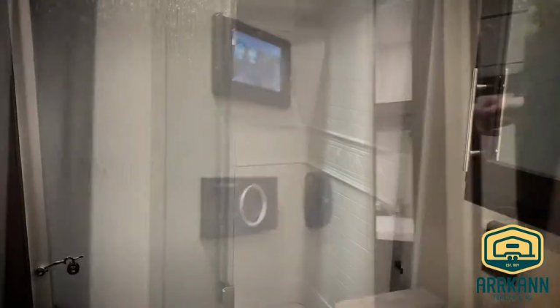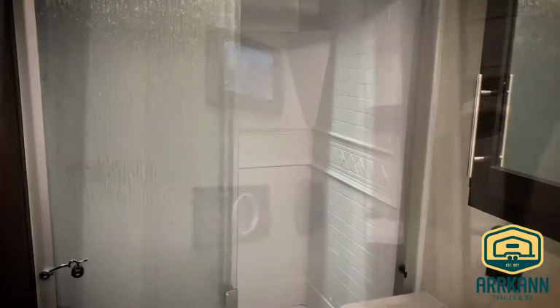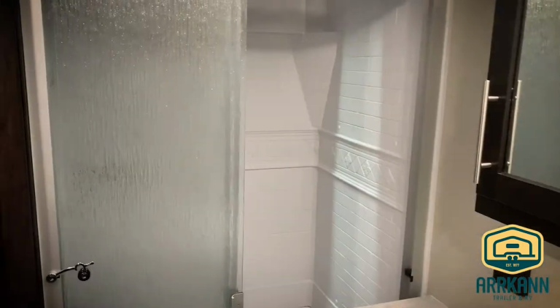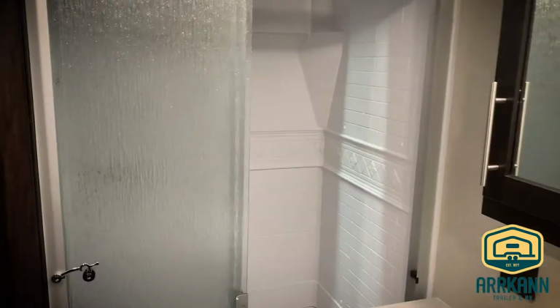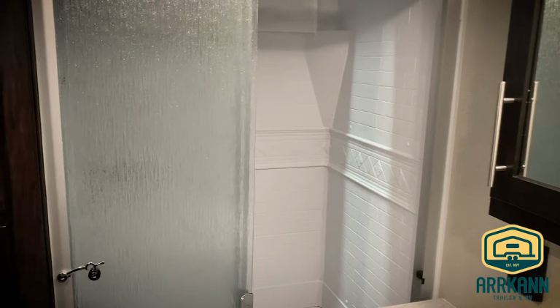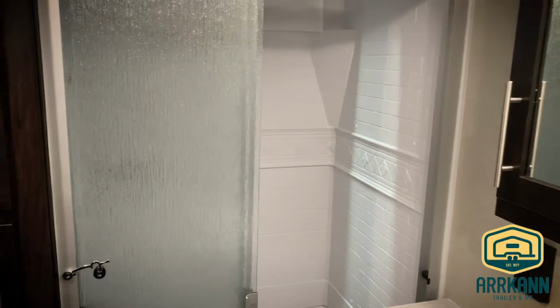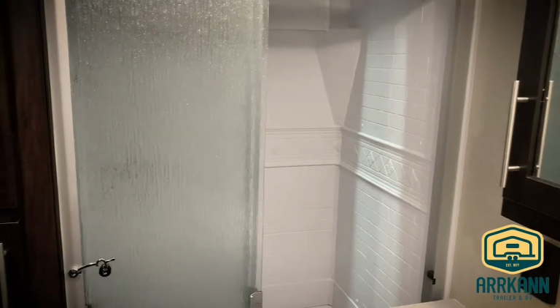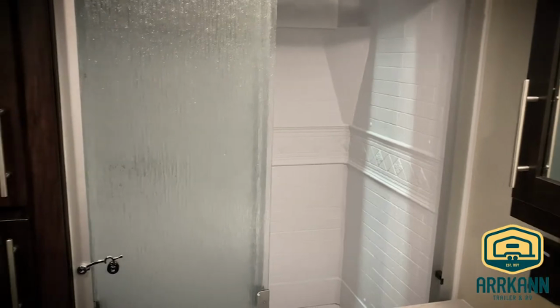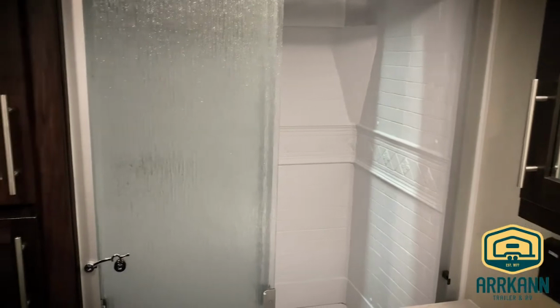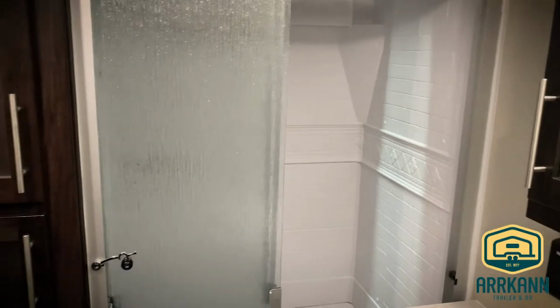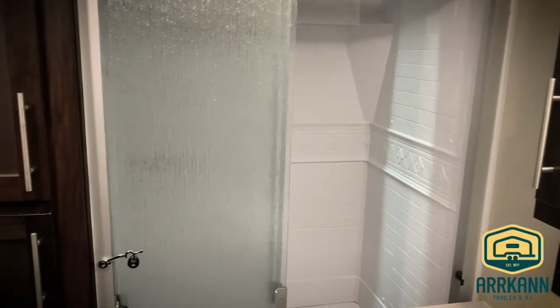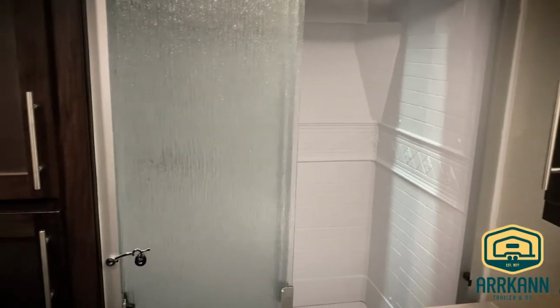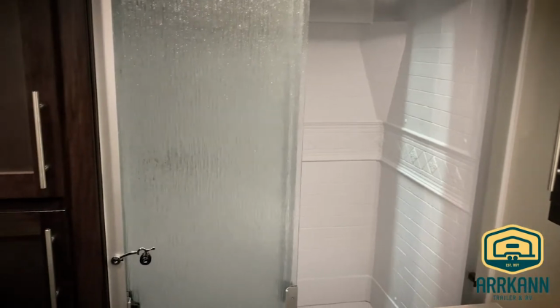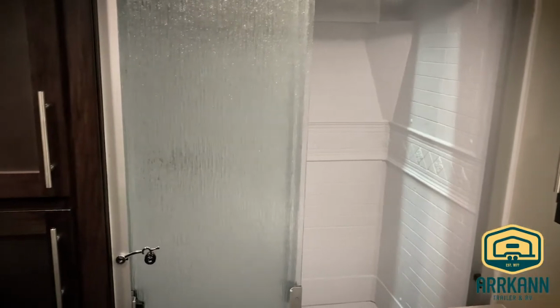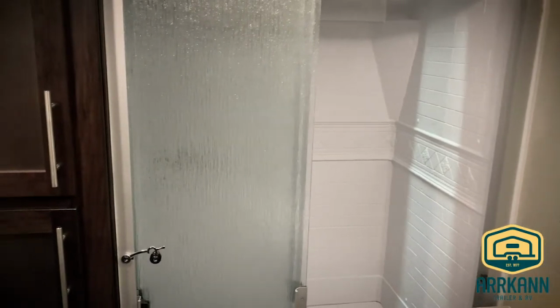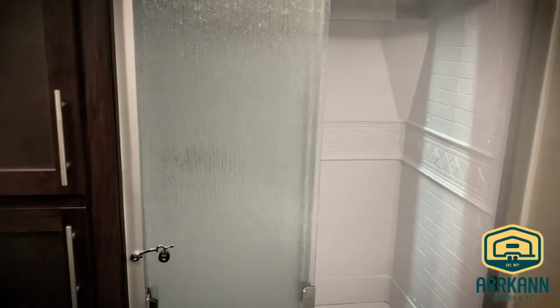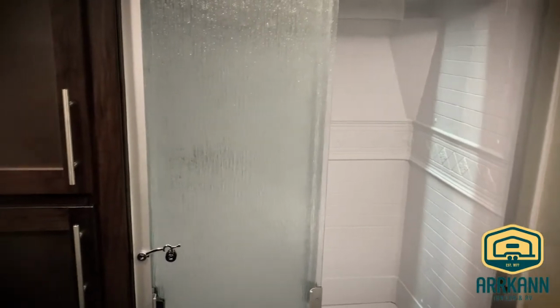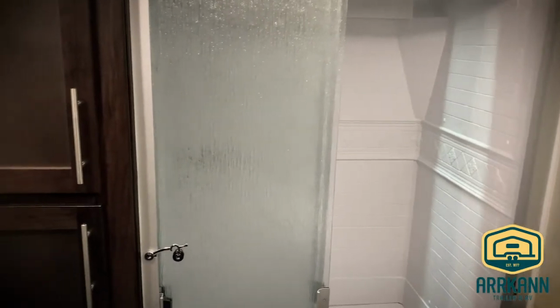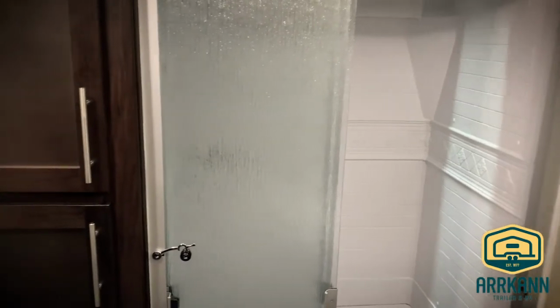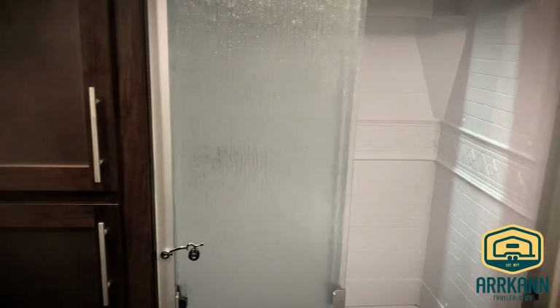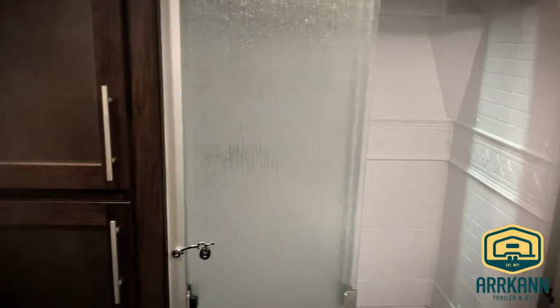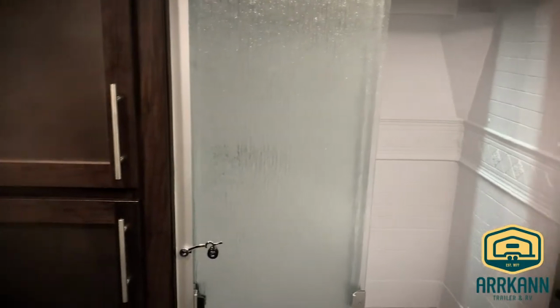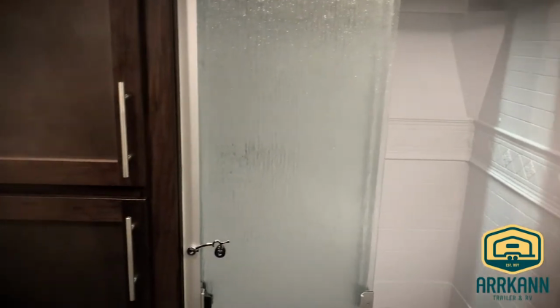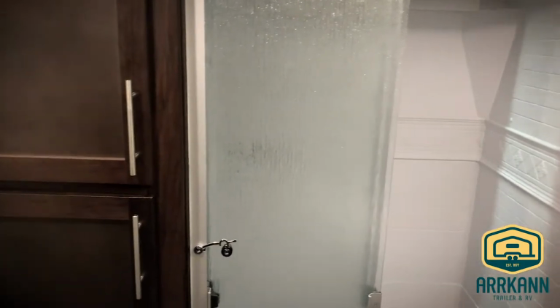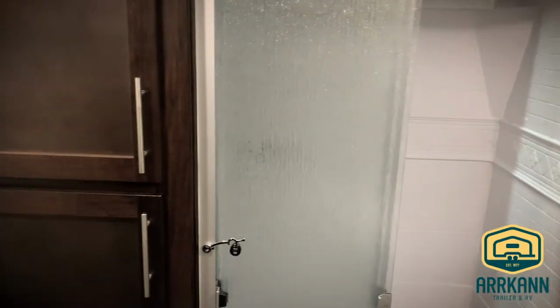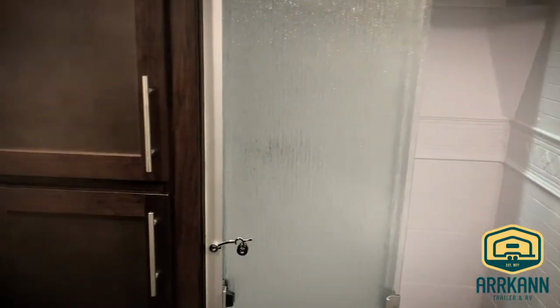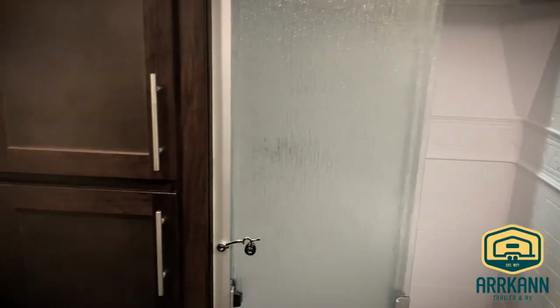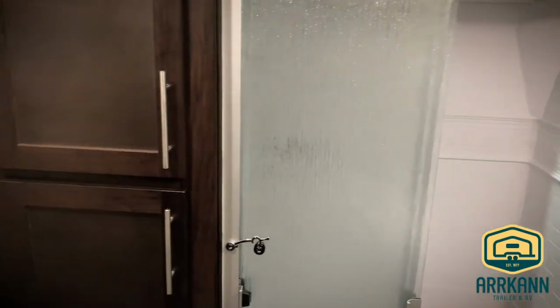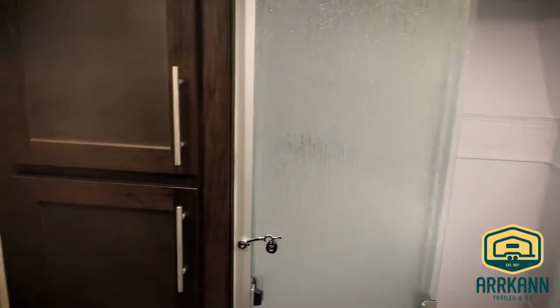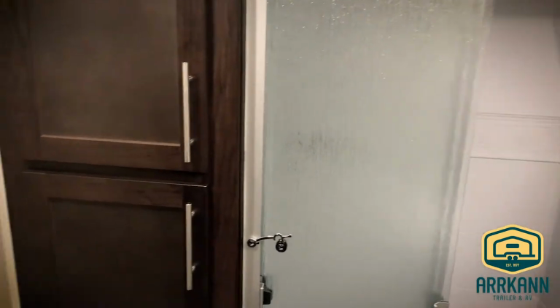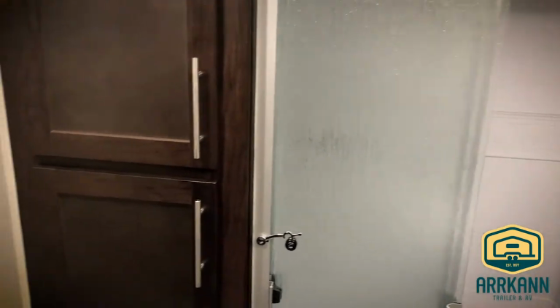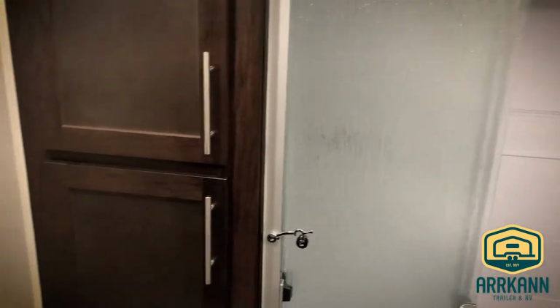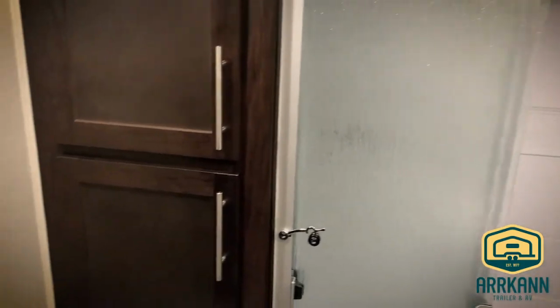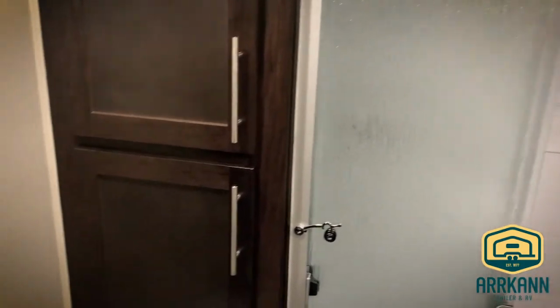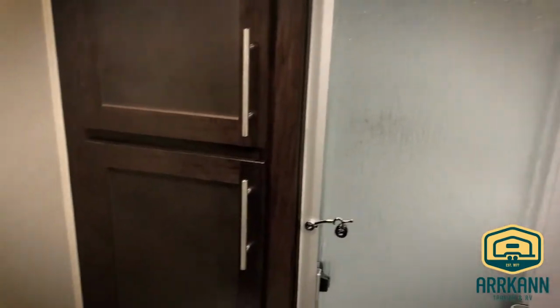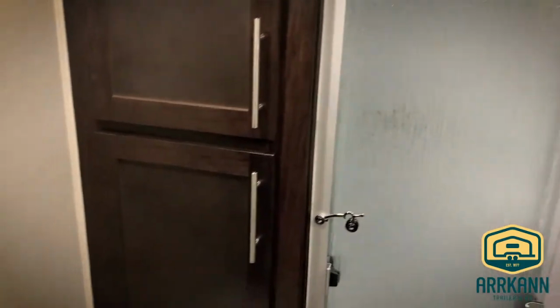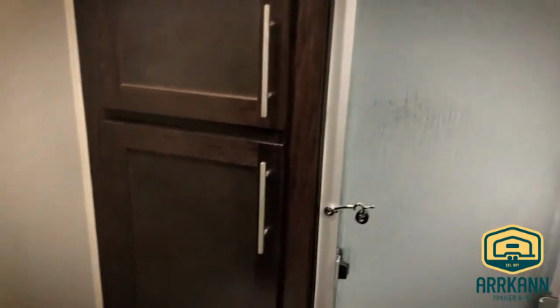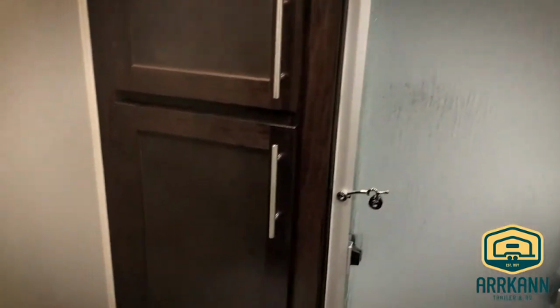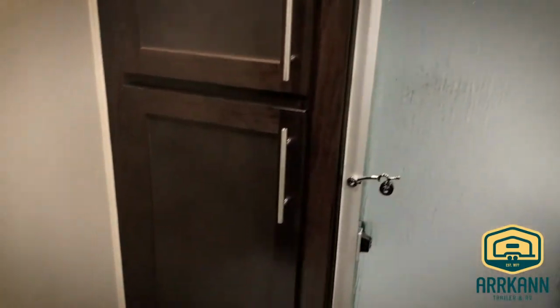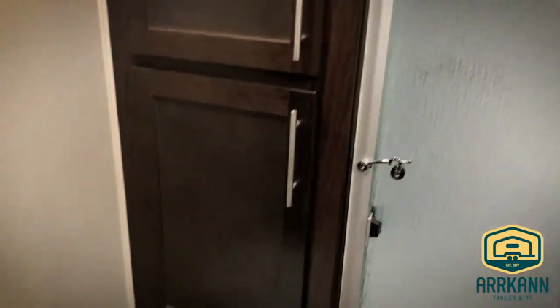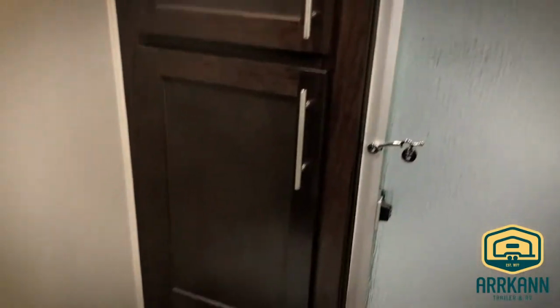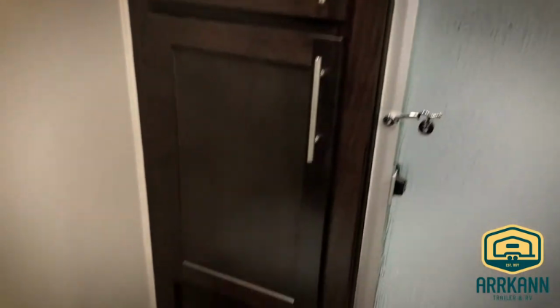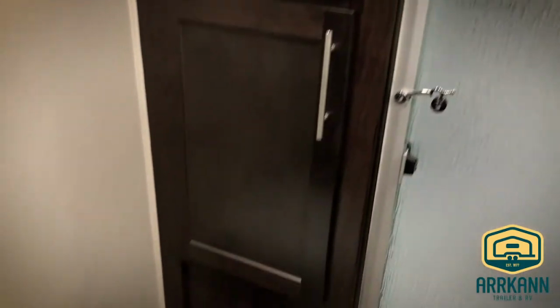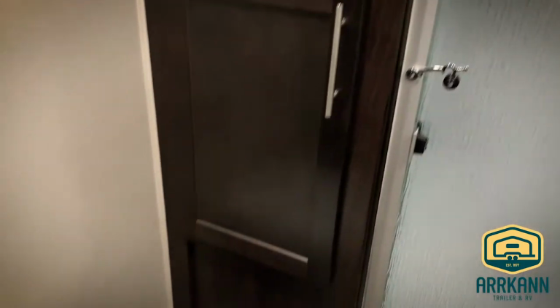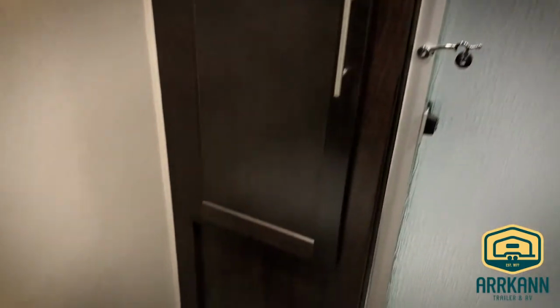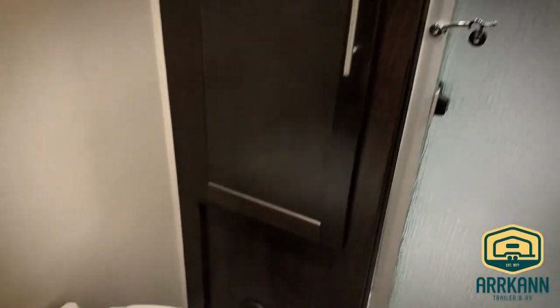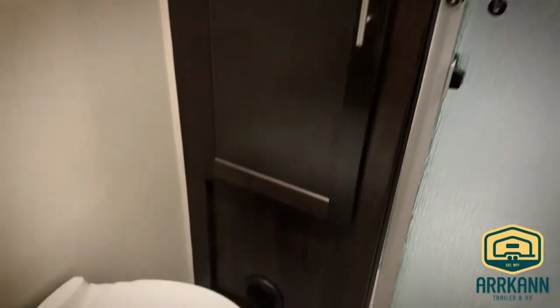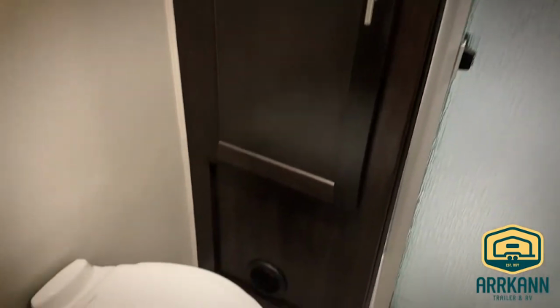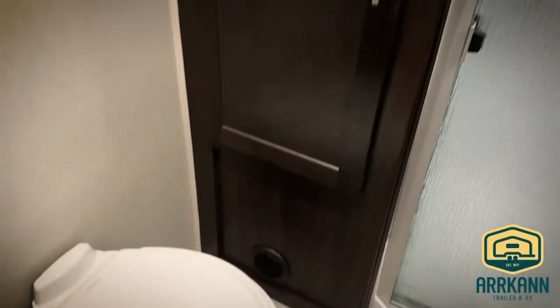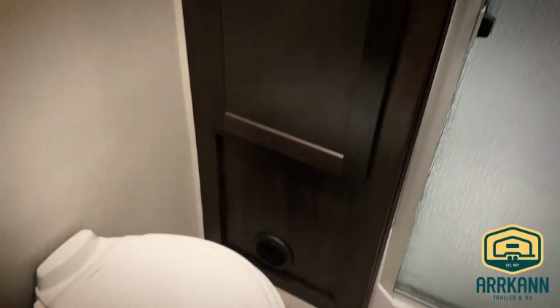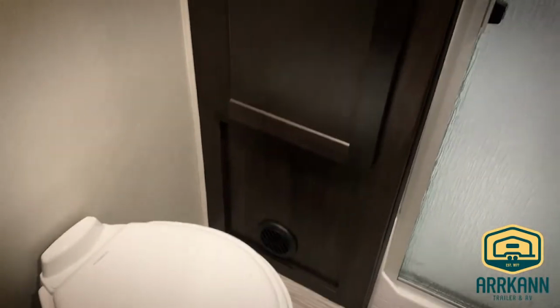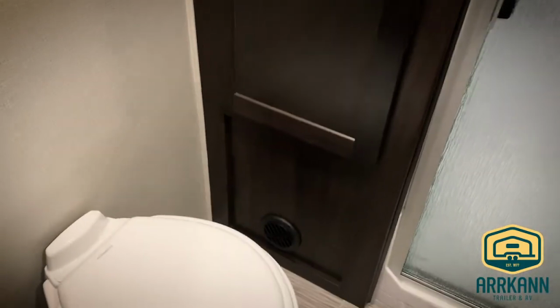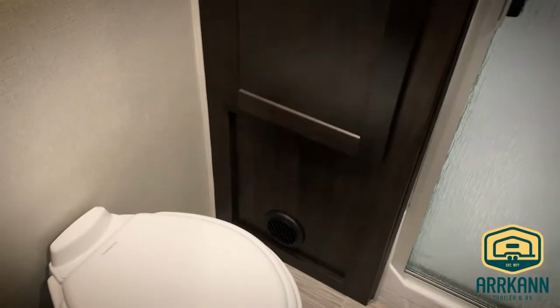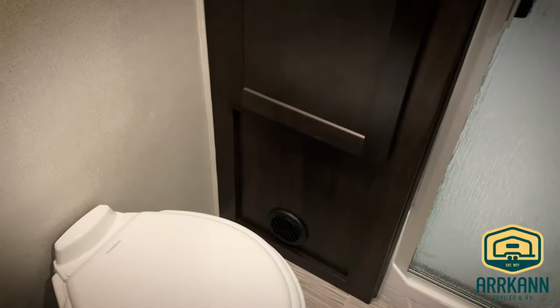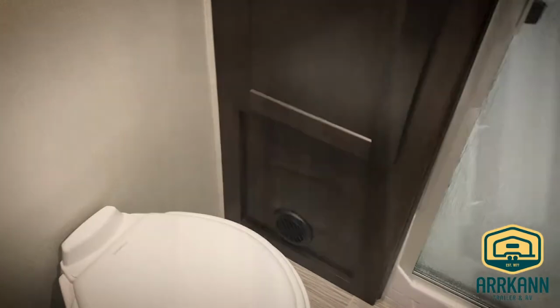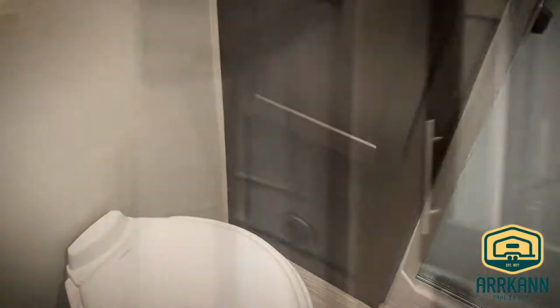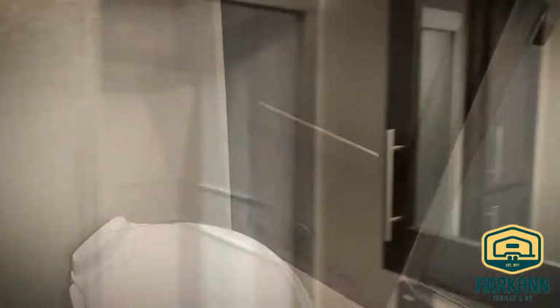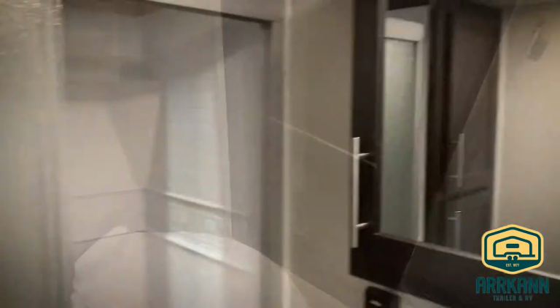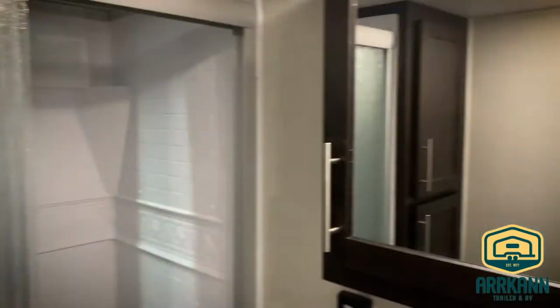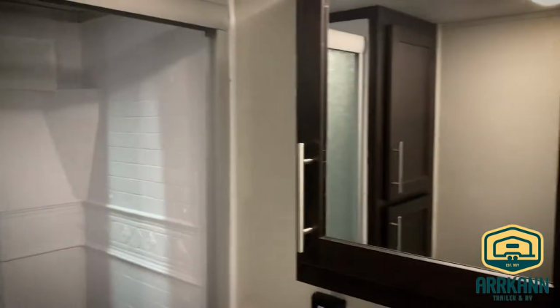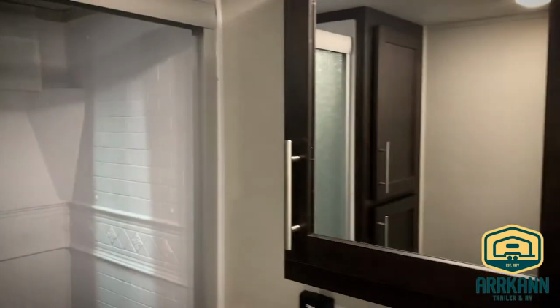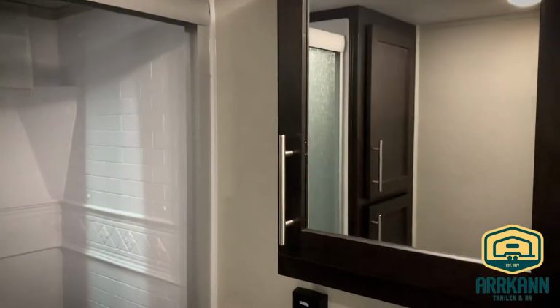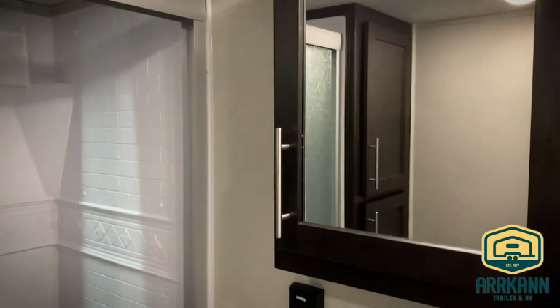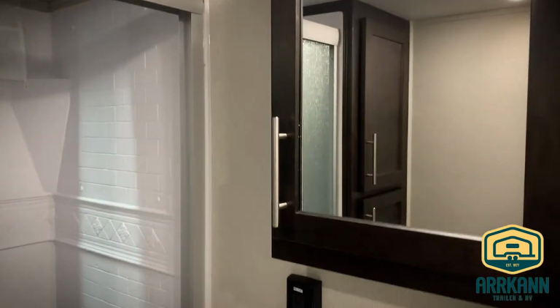Then into the bathroom. Nice big shower stall with a bench, big linen closet, lots of space, and a vanity.